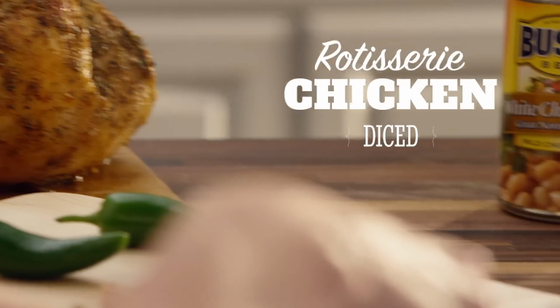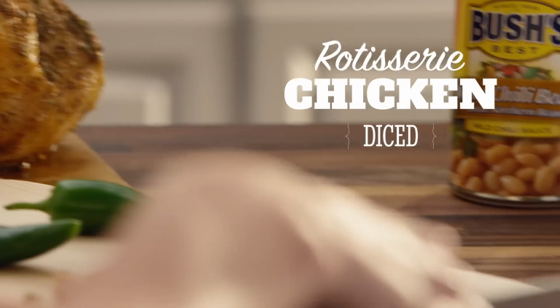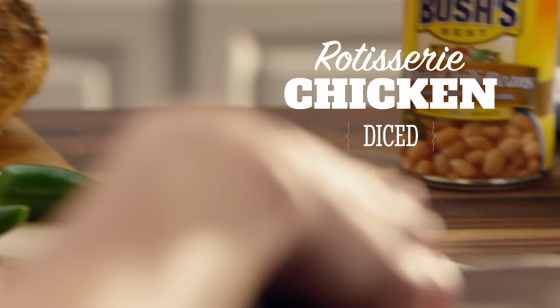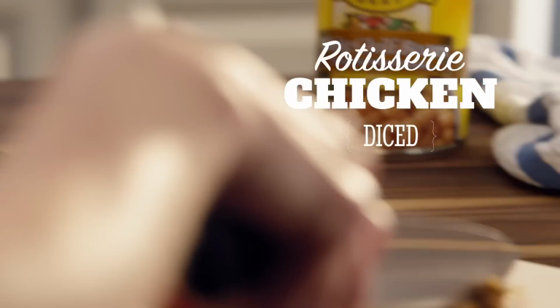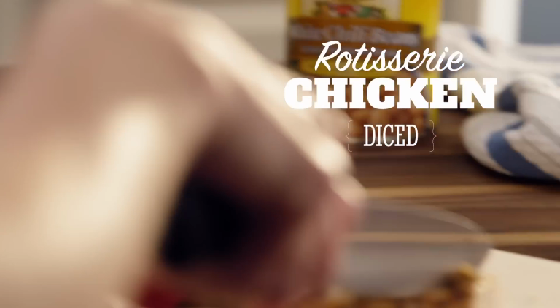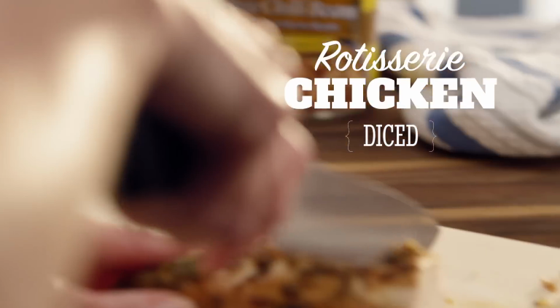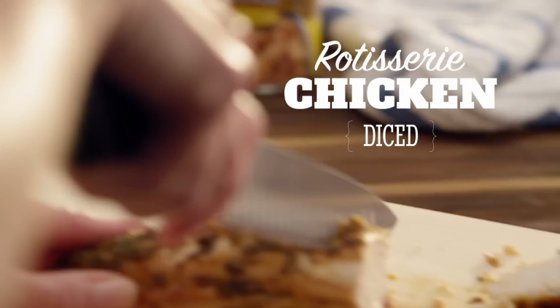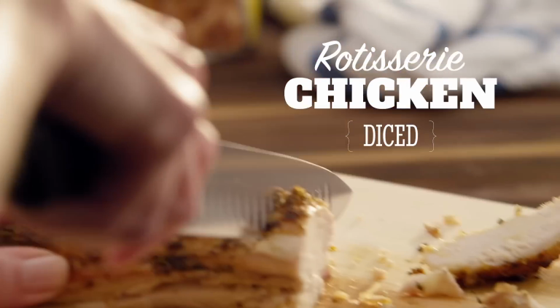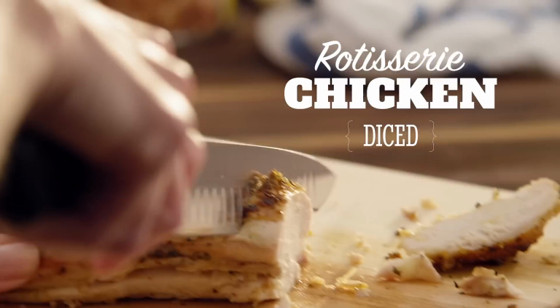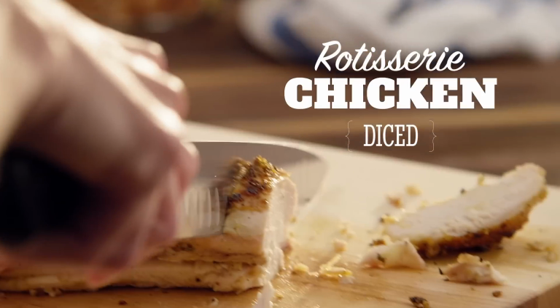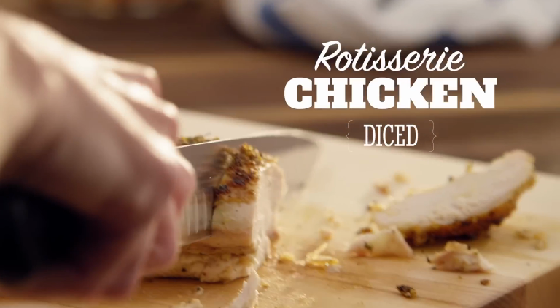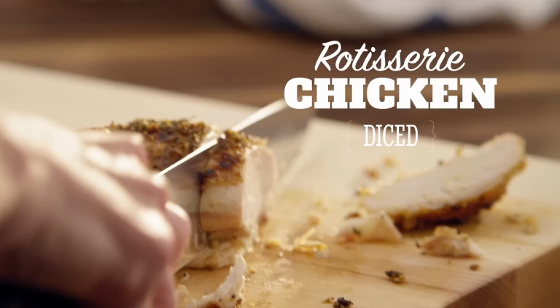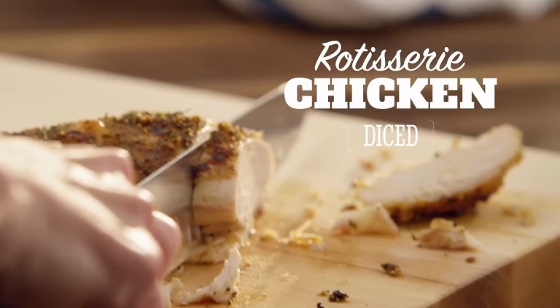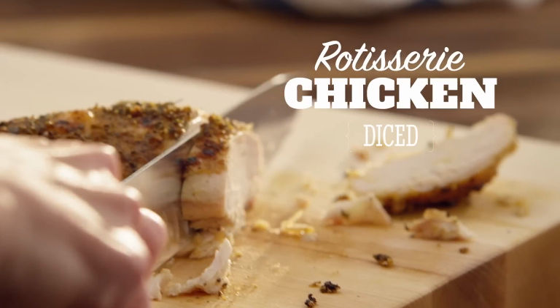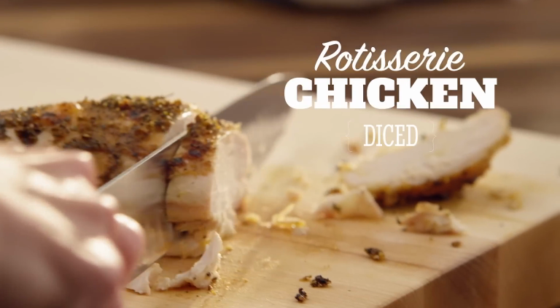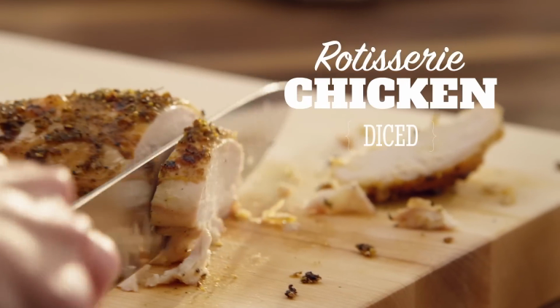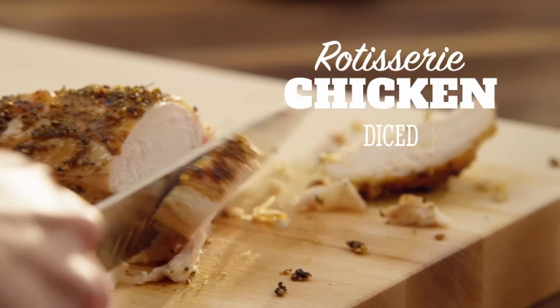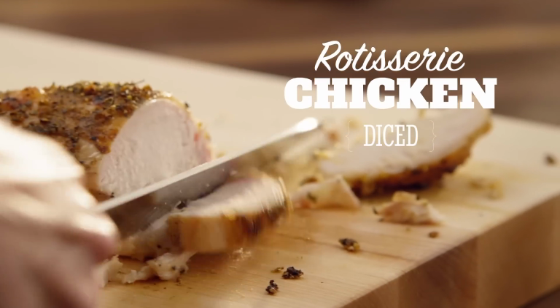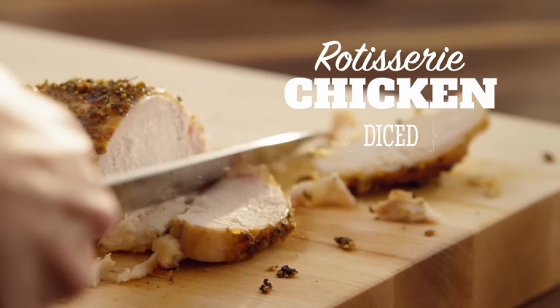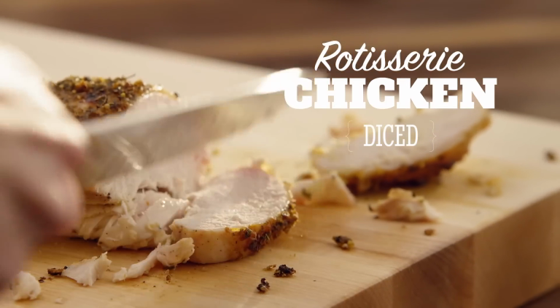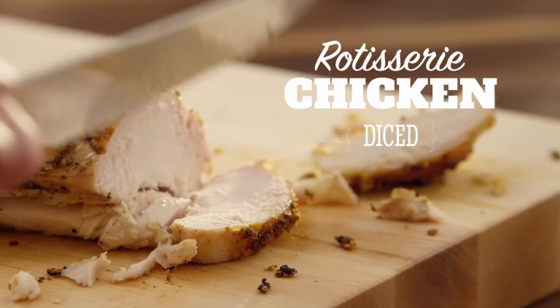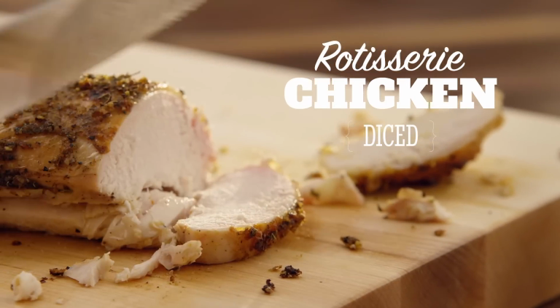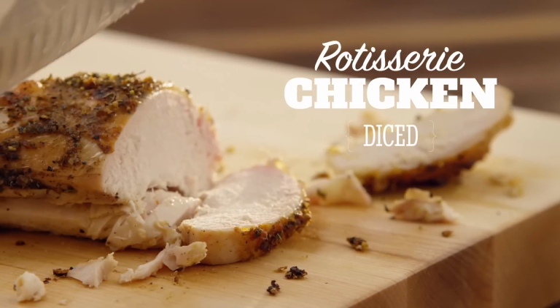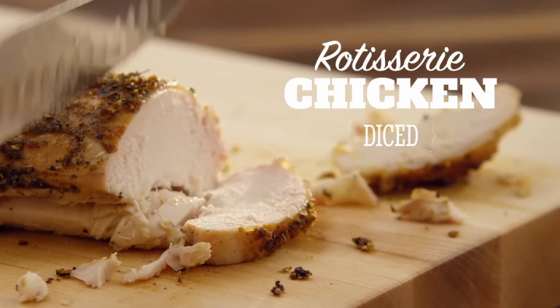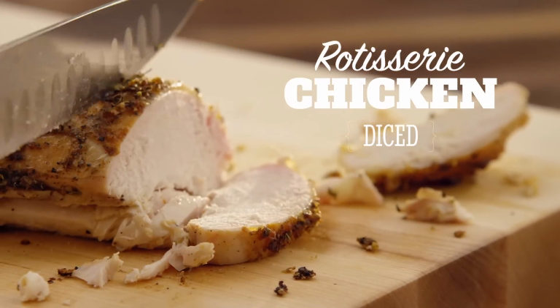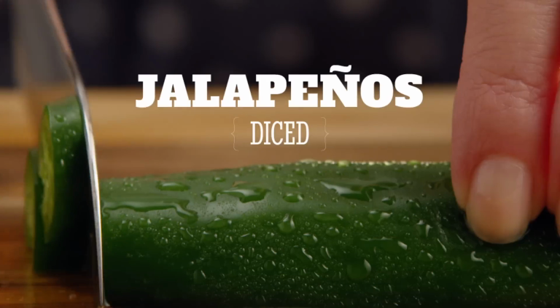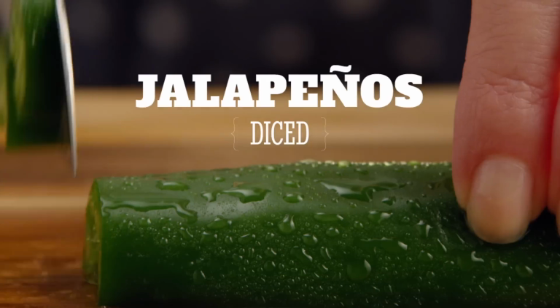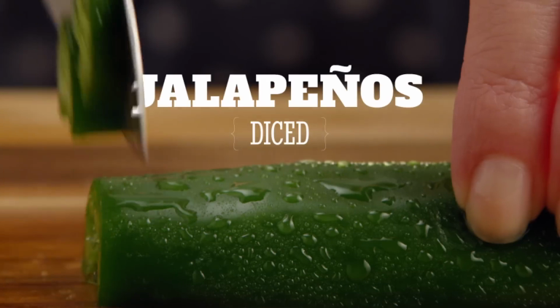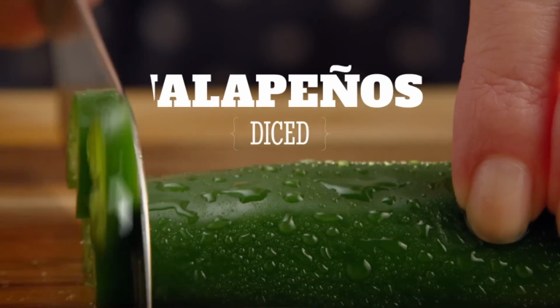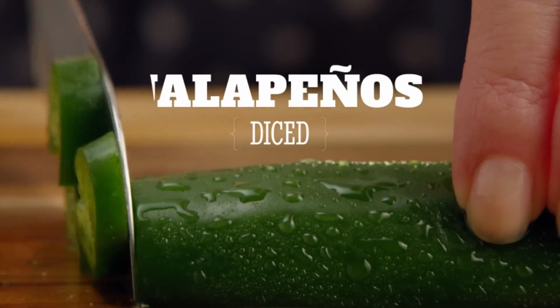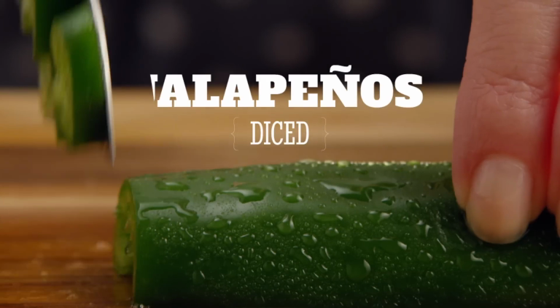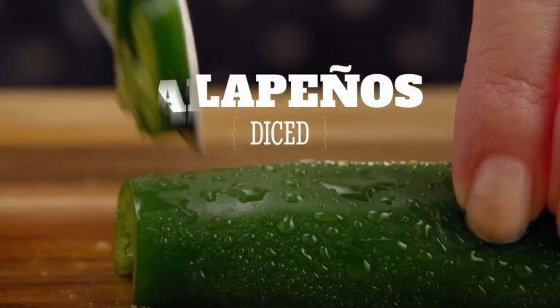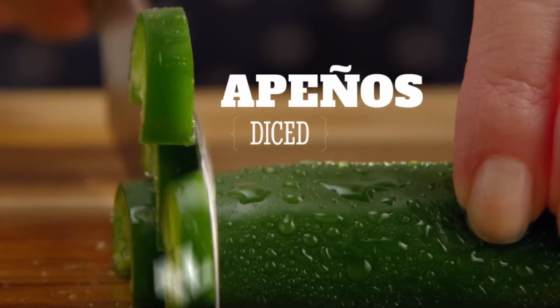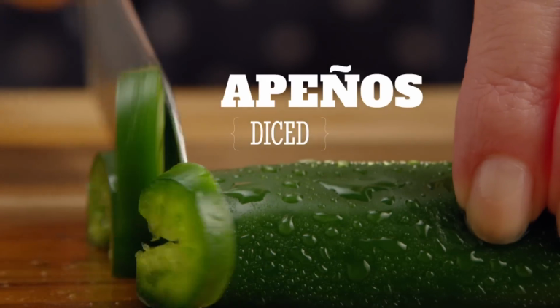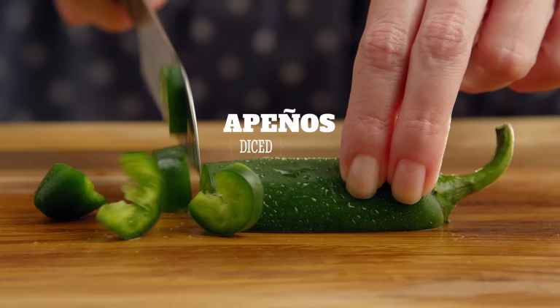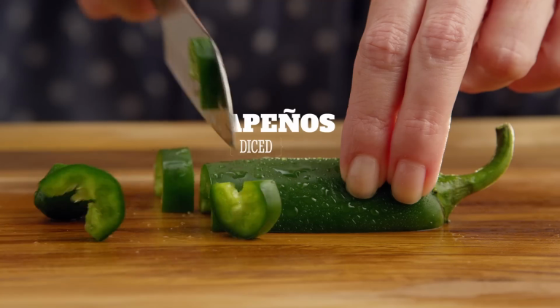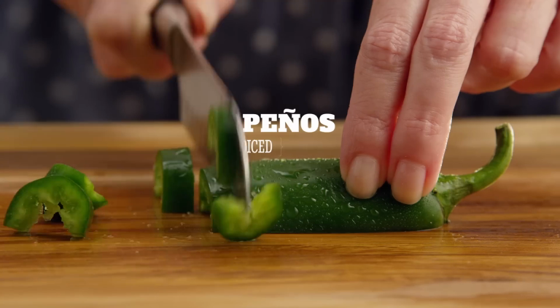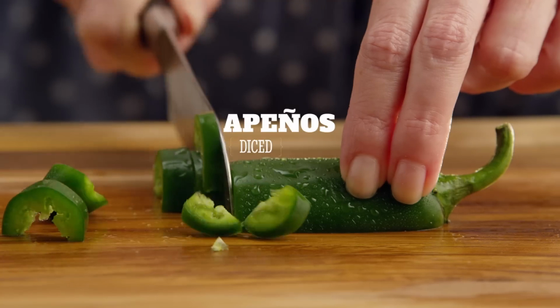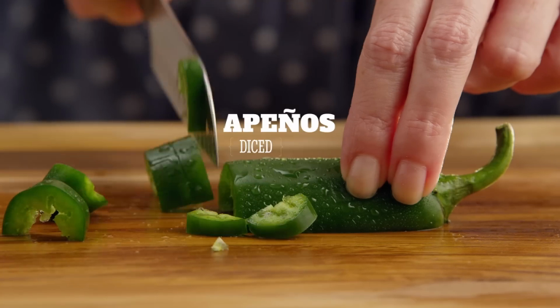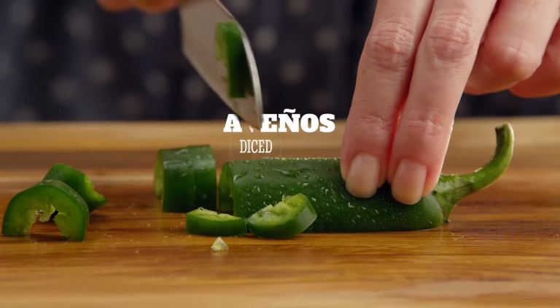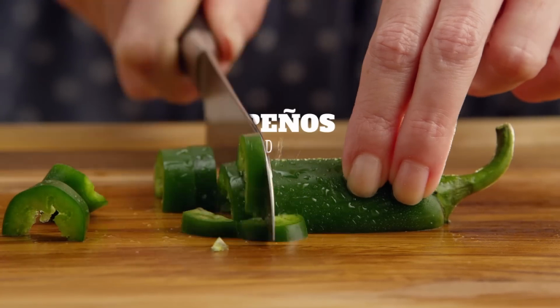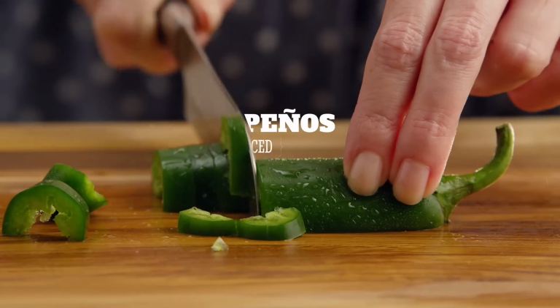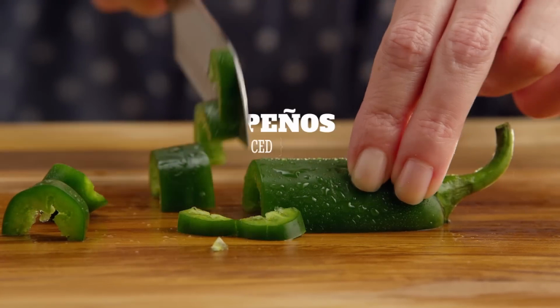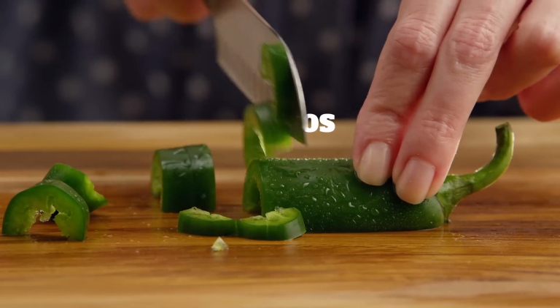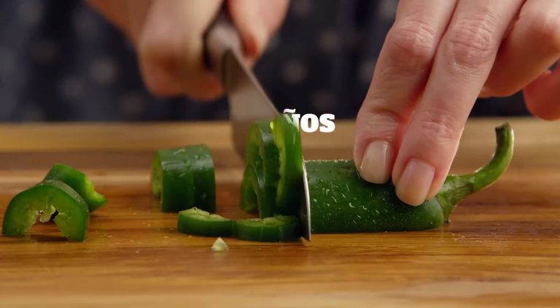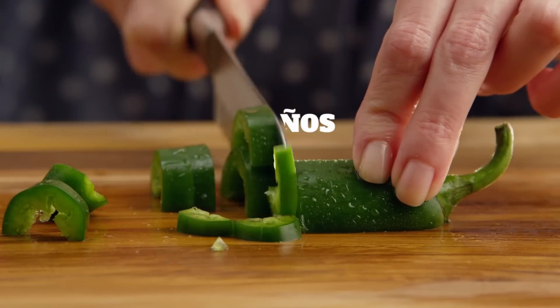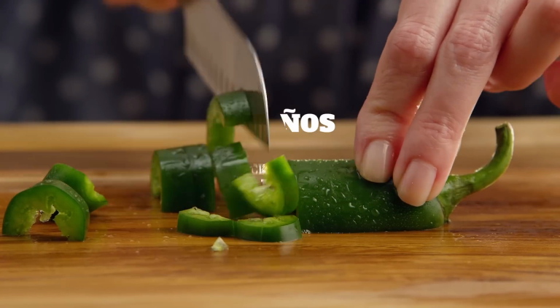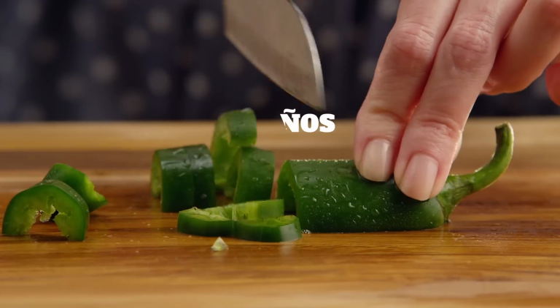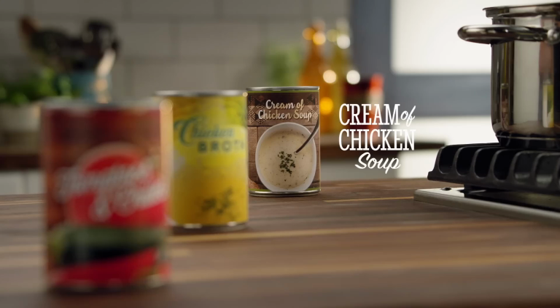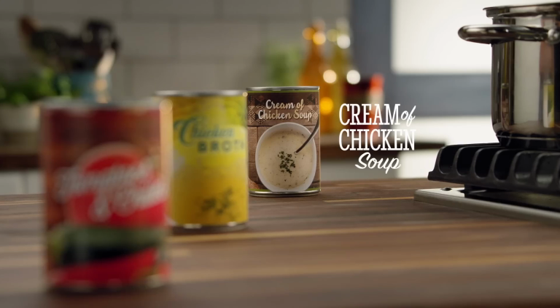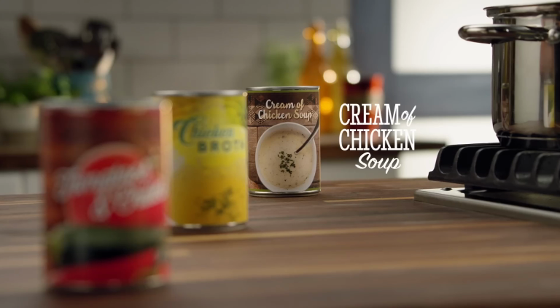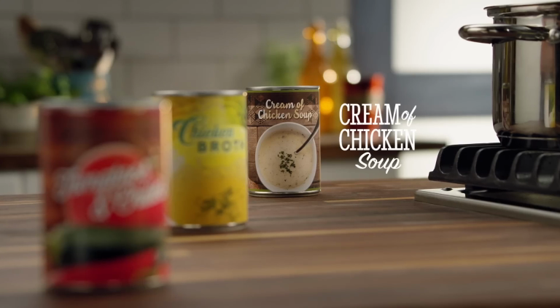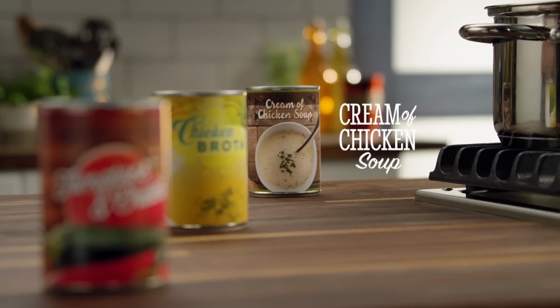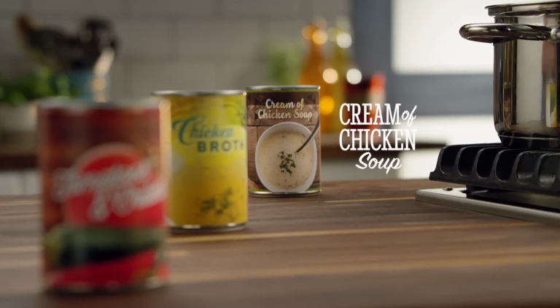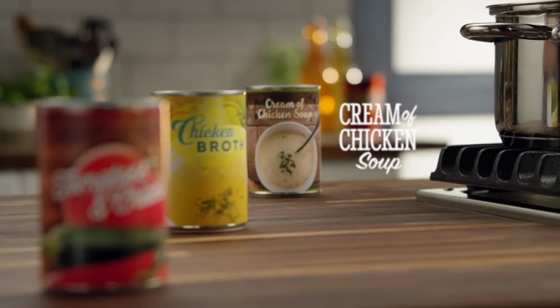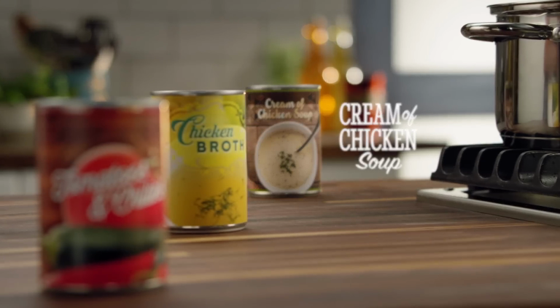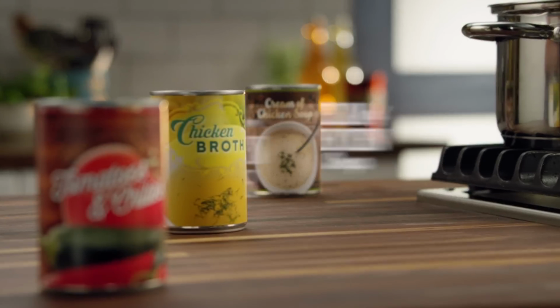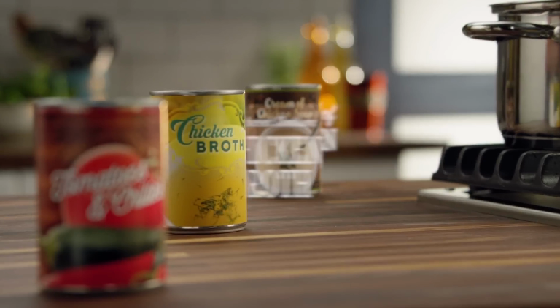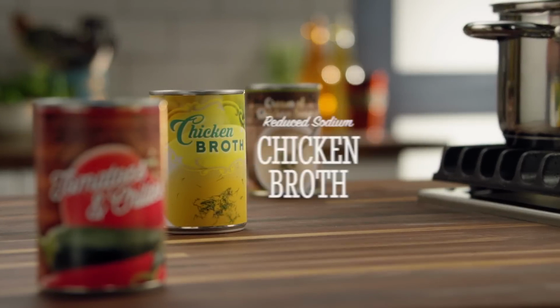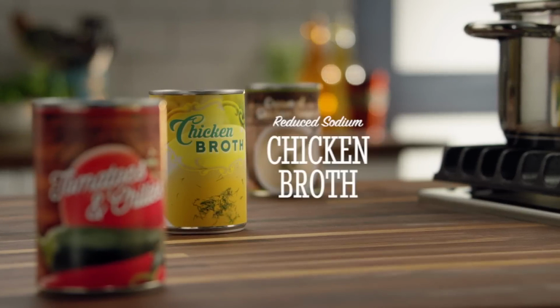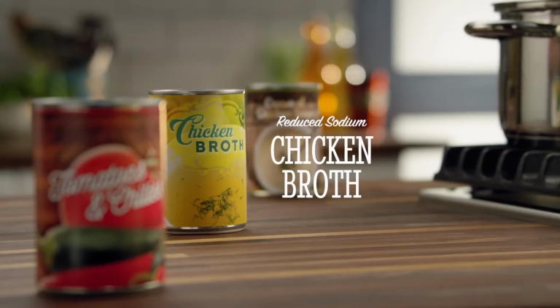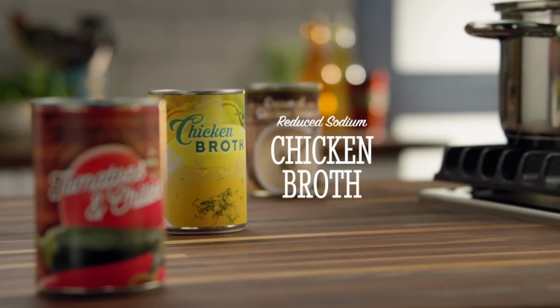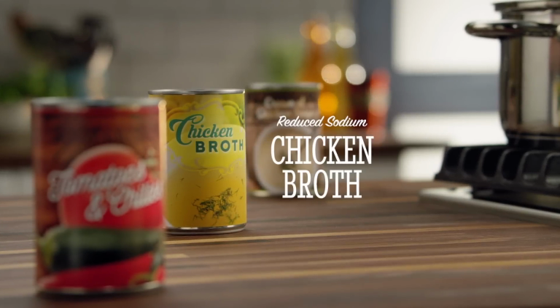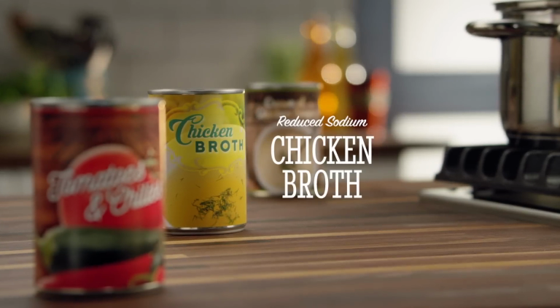Then add rotisserie chicken, punch it up with a little heat, and a few ingredients from your pantry.